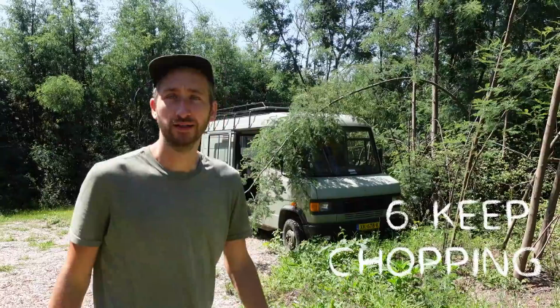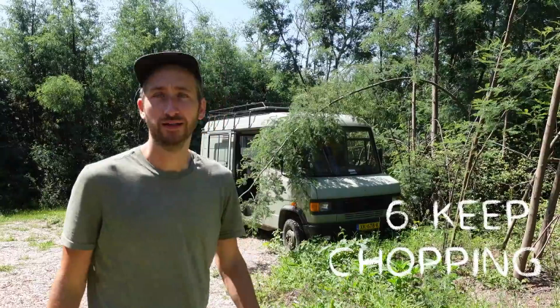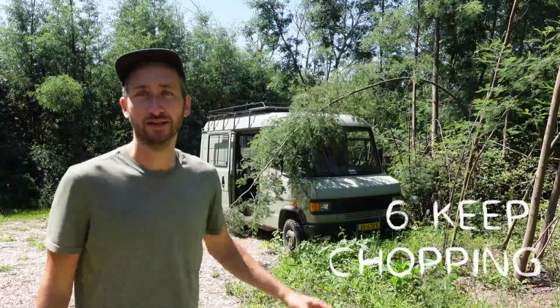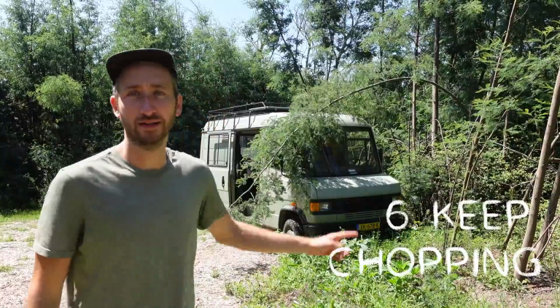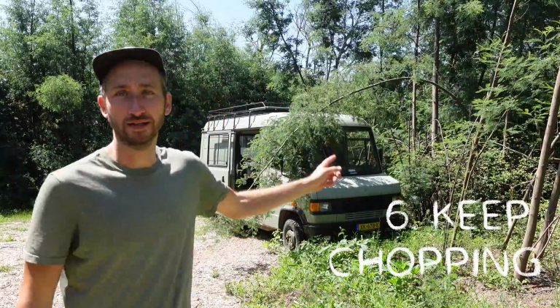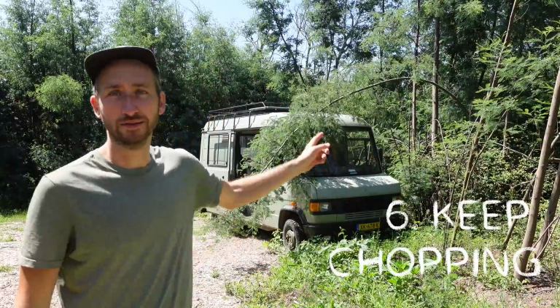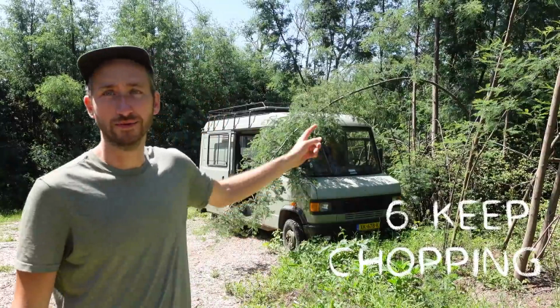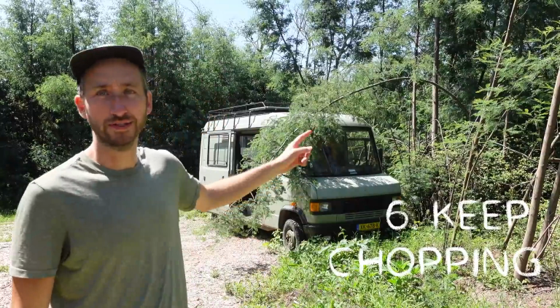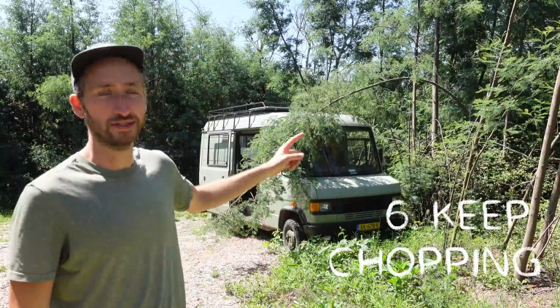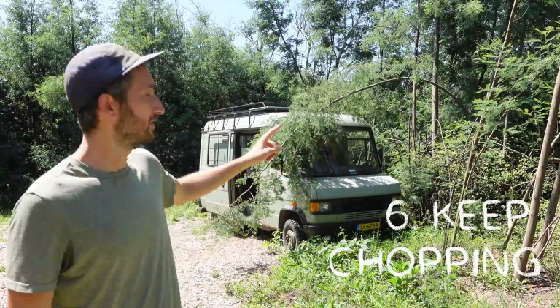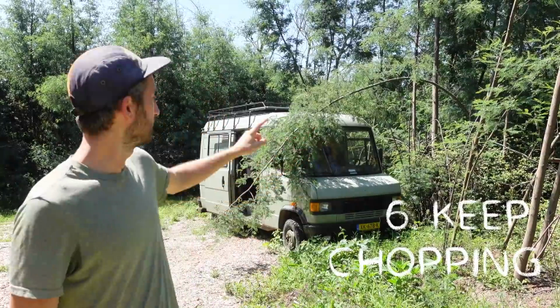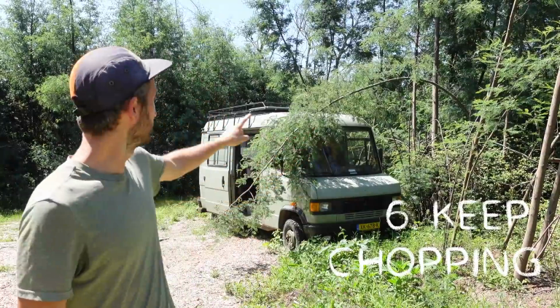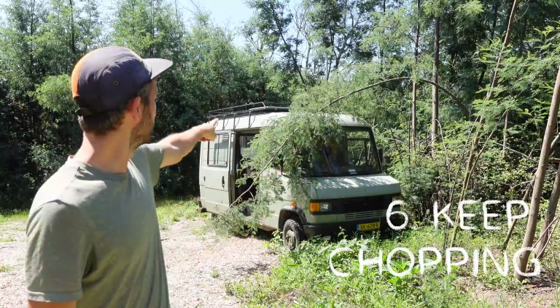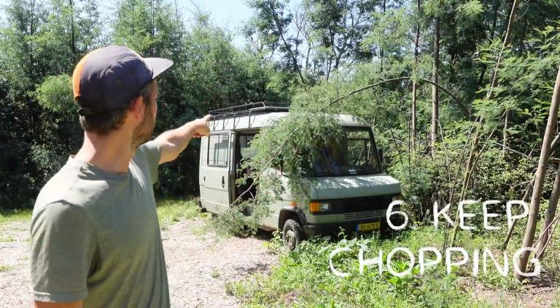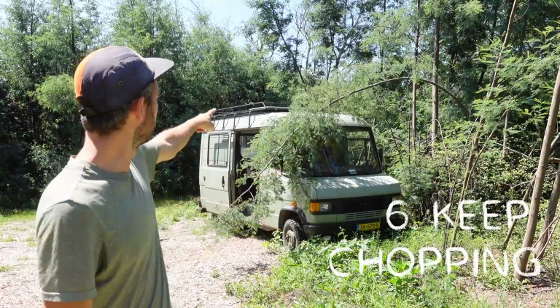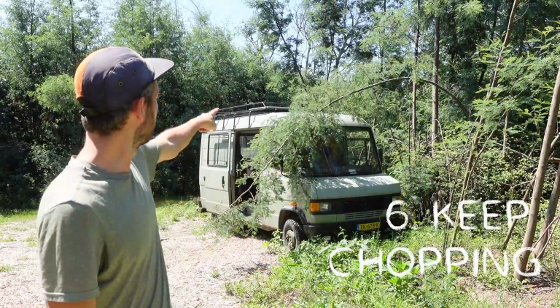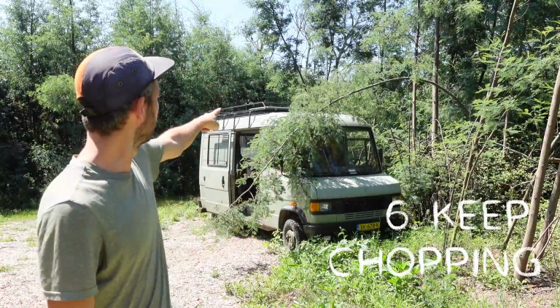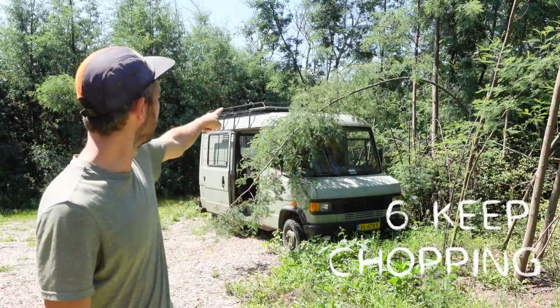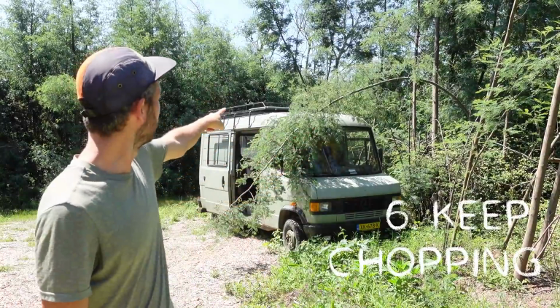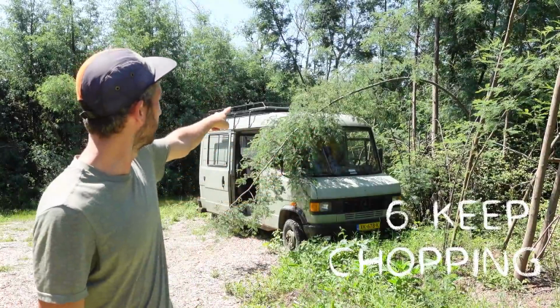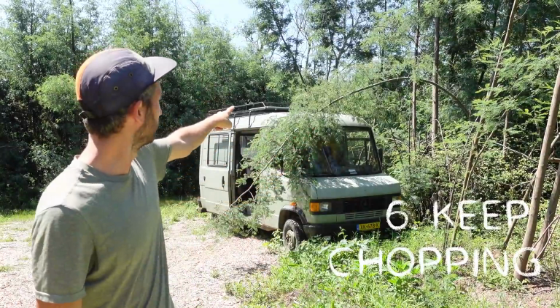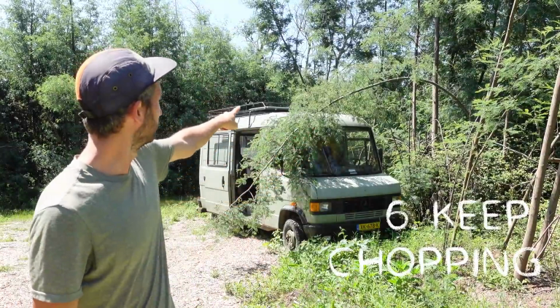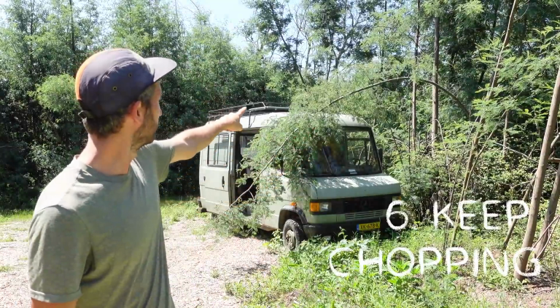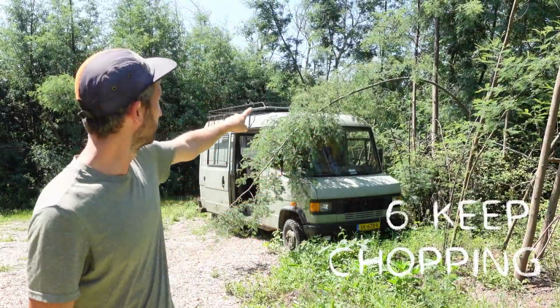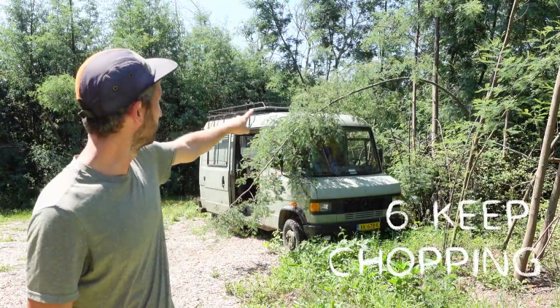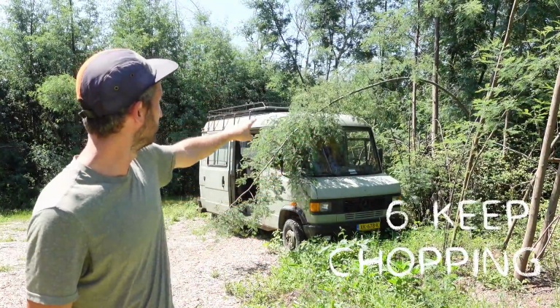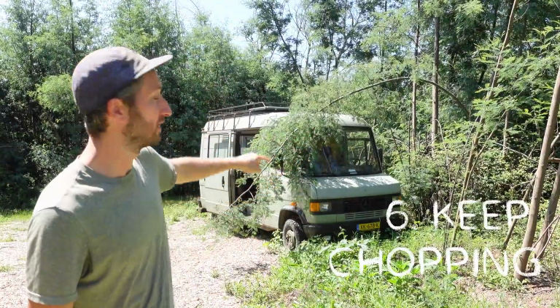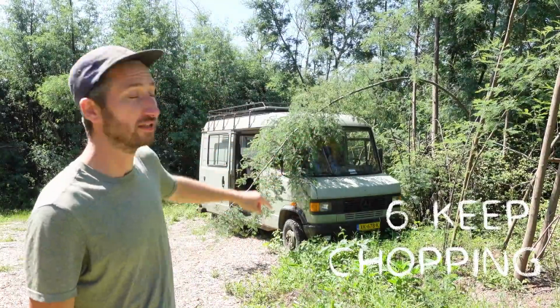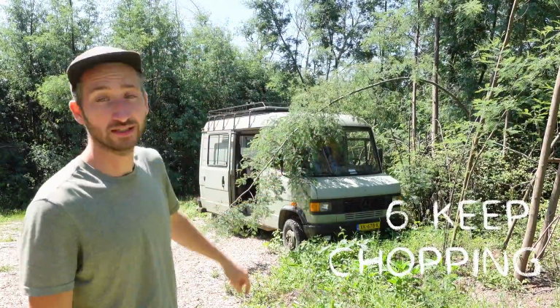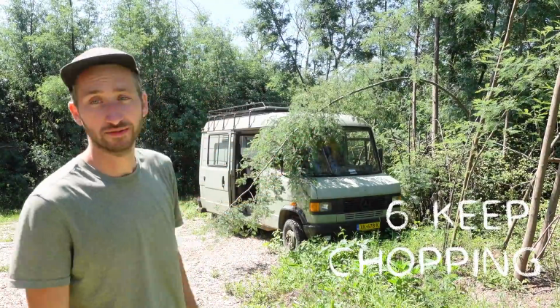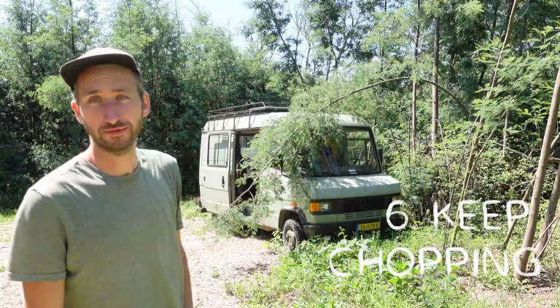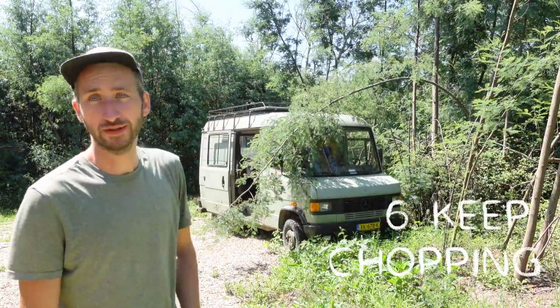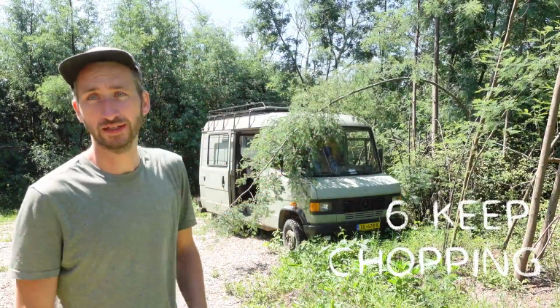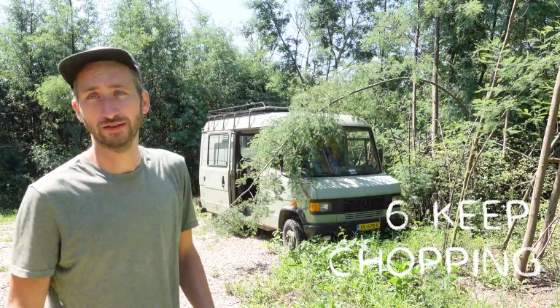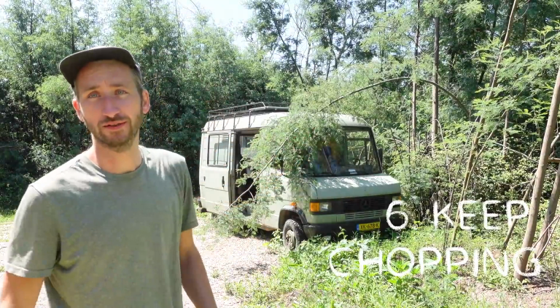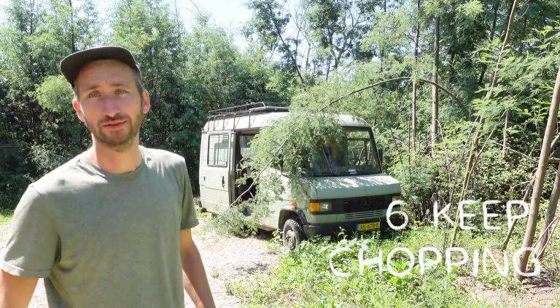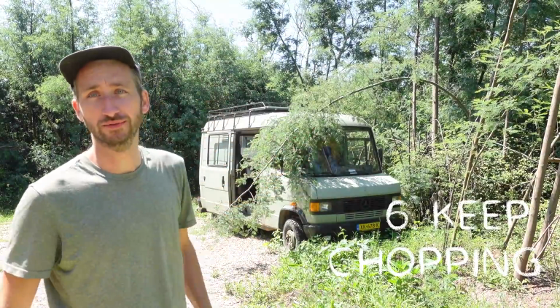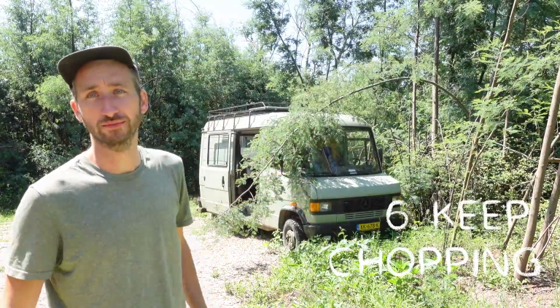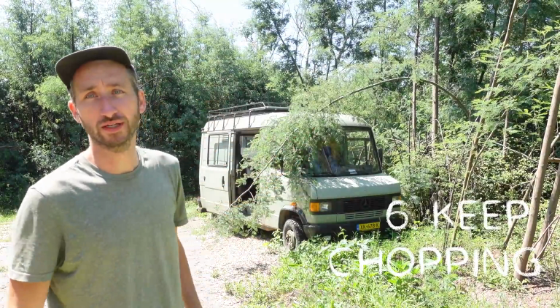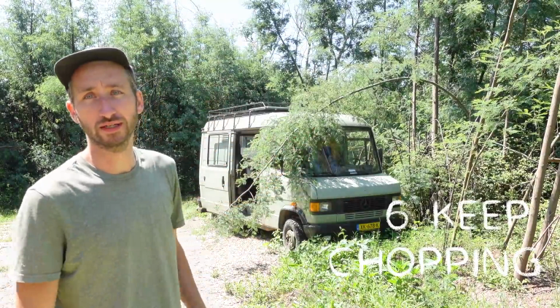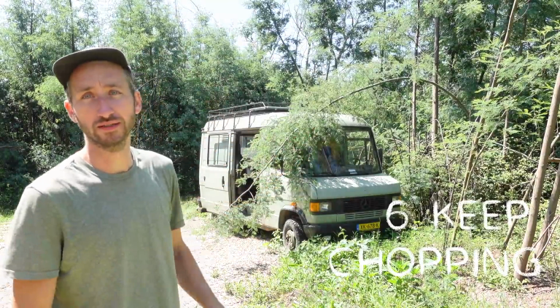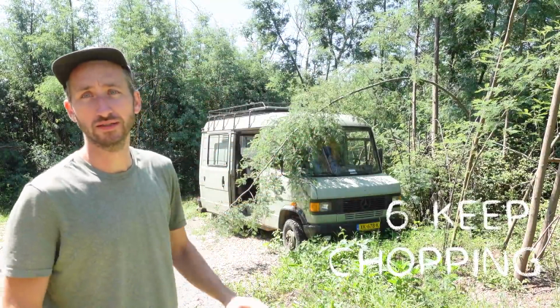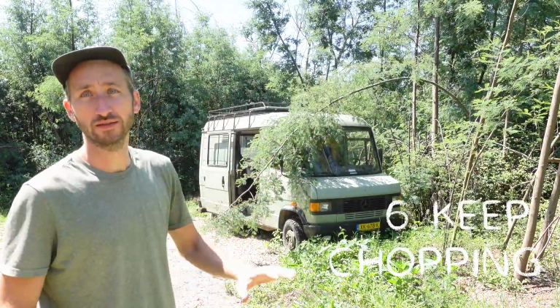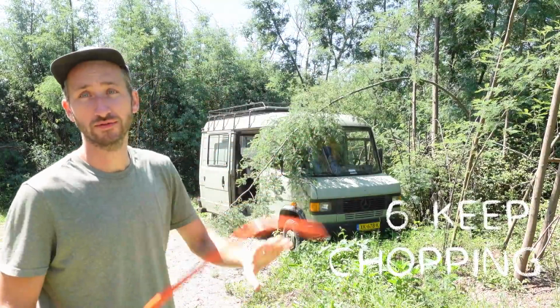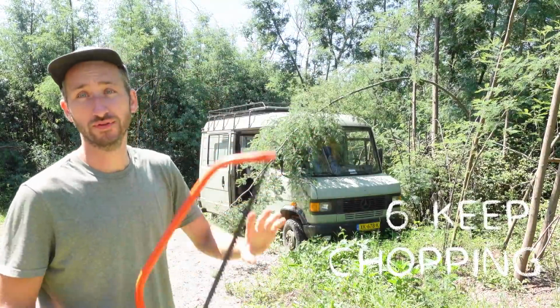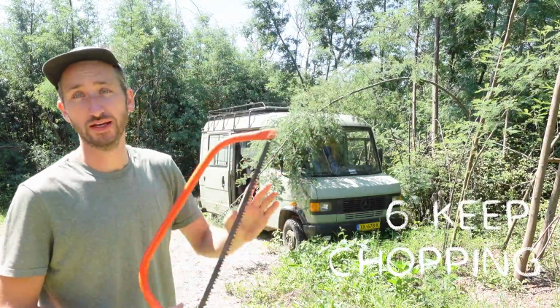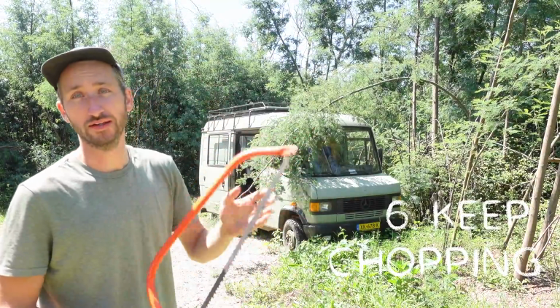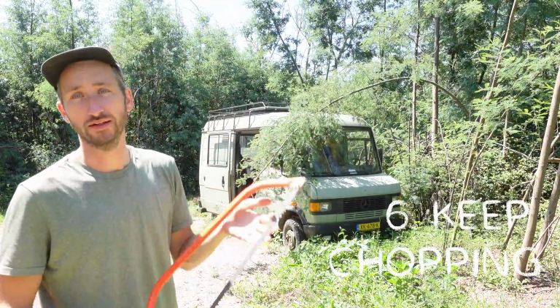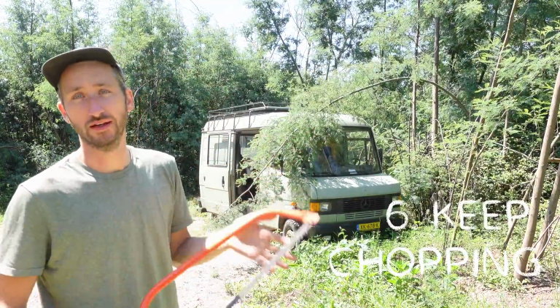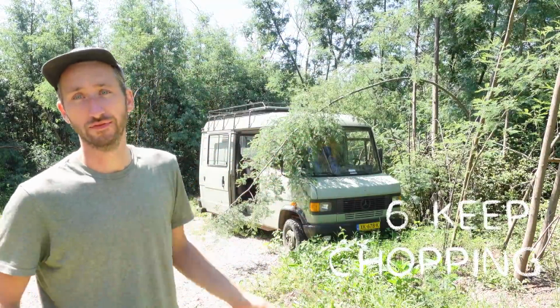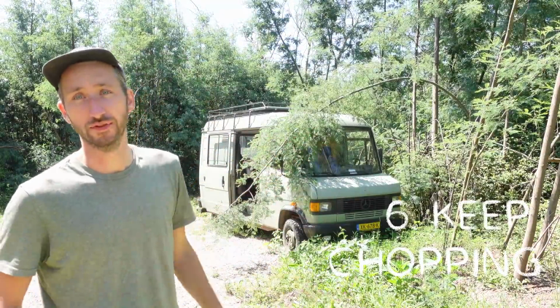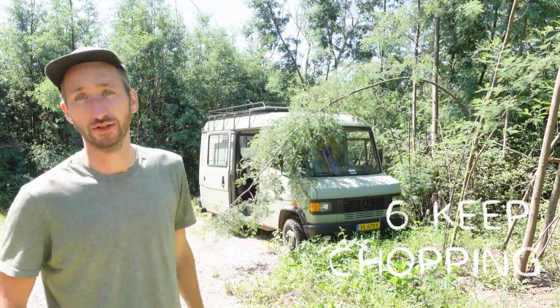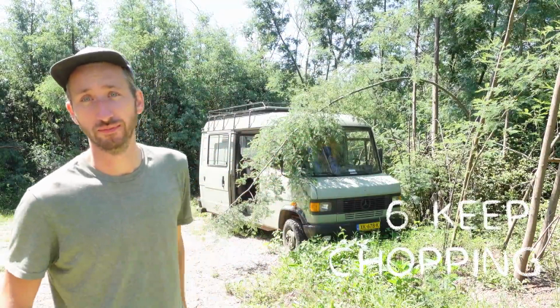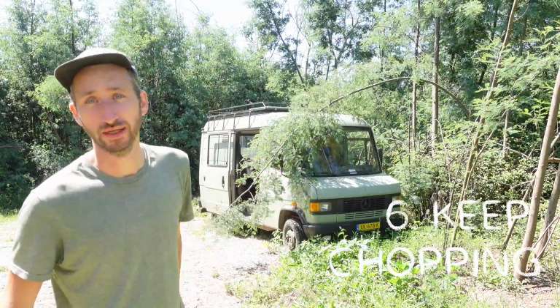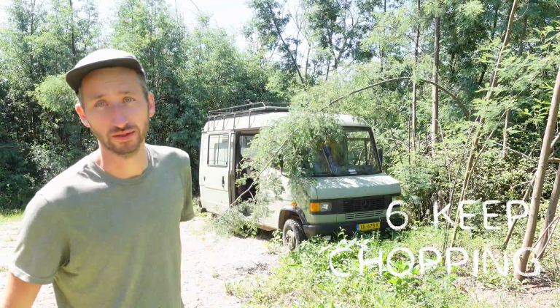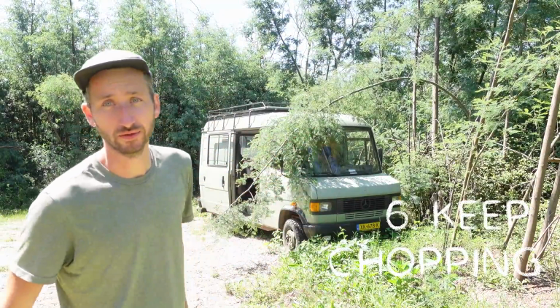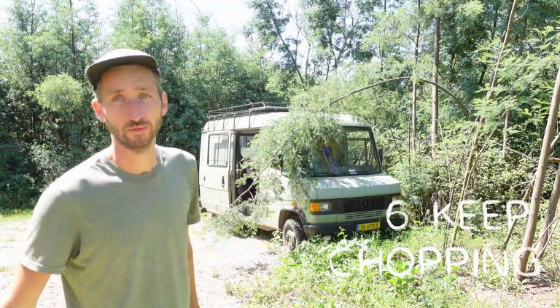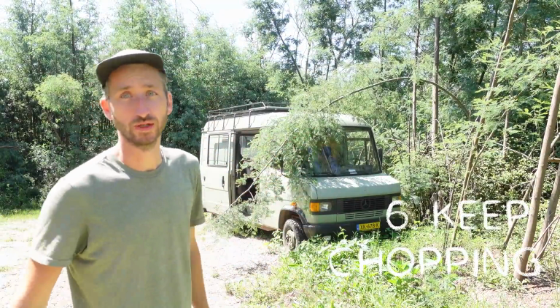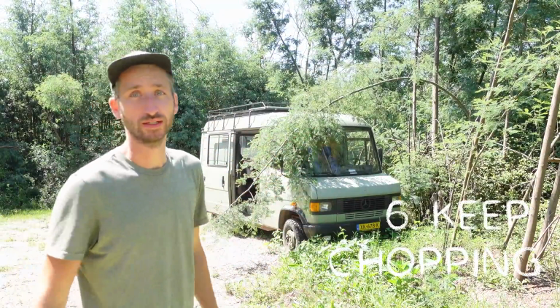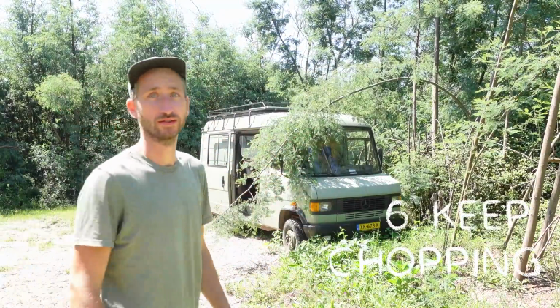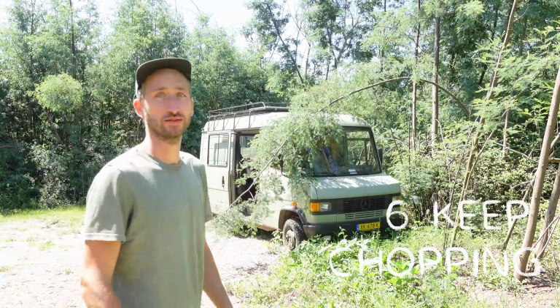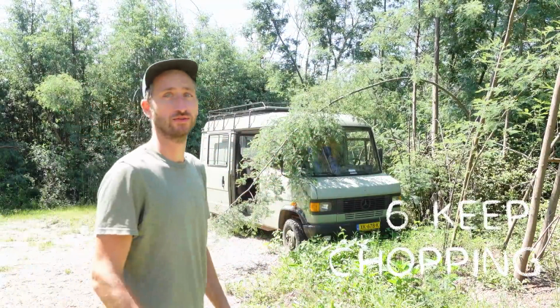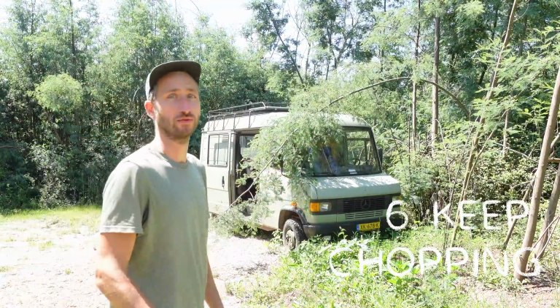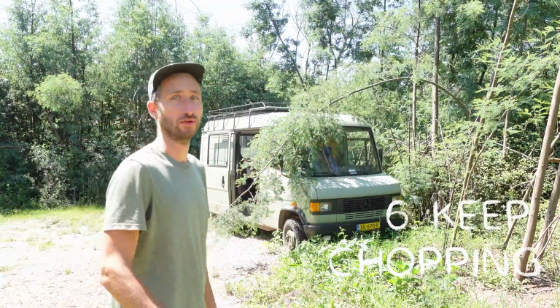Next one is easy — taking down the tree that fell on my van after a big wind storm.